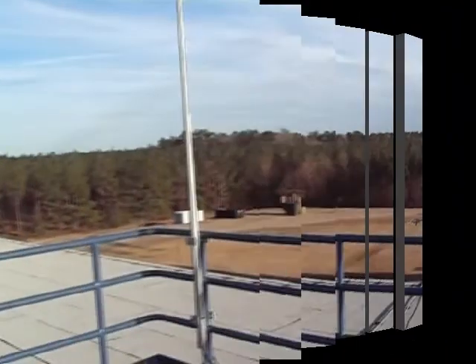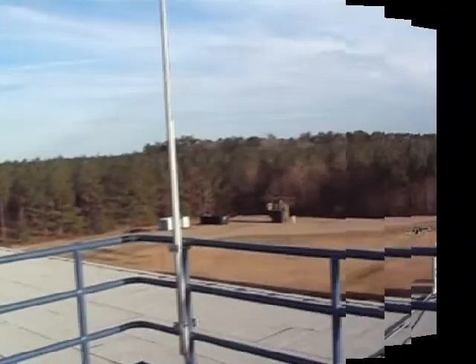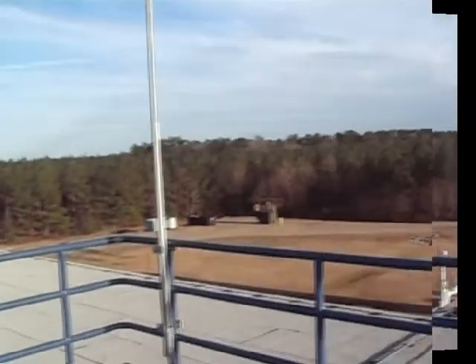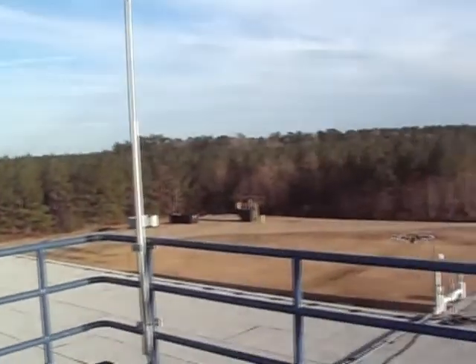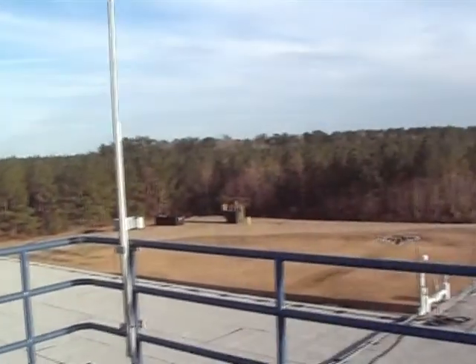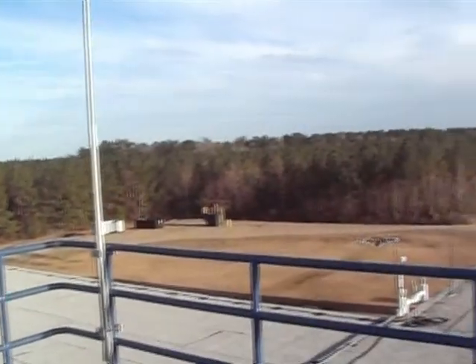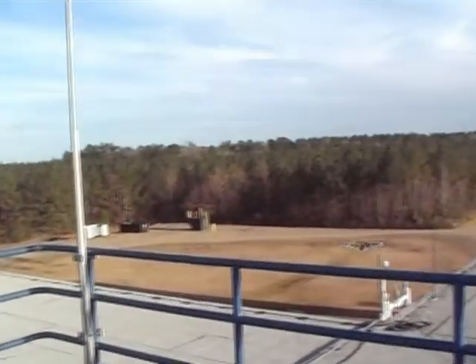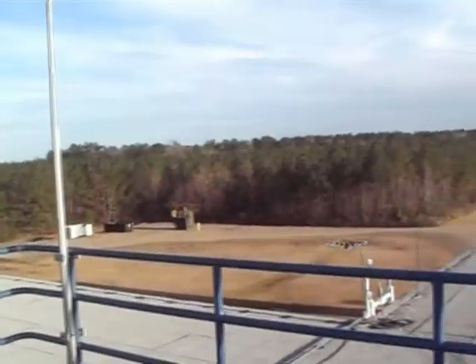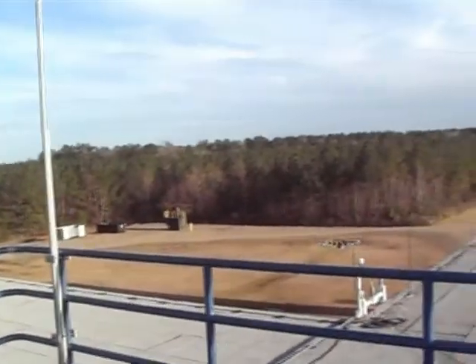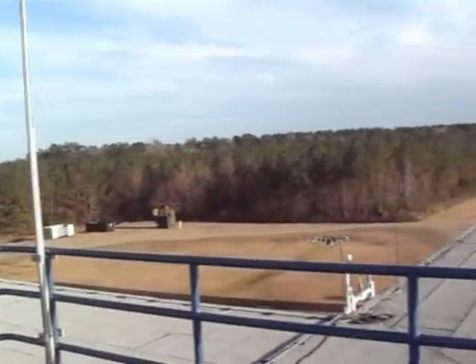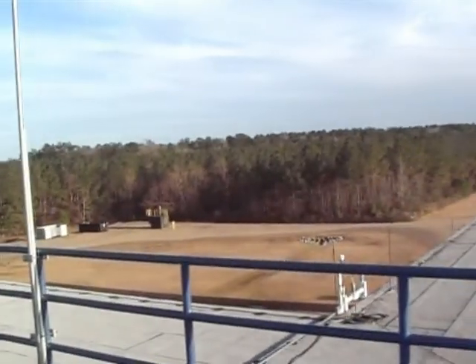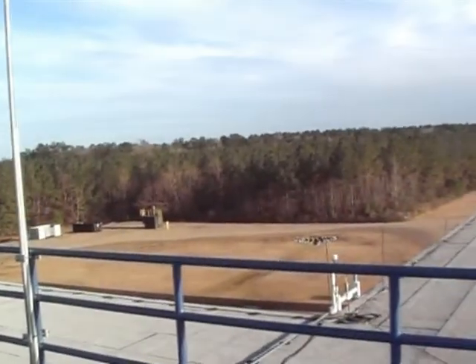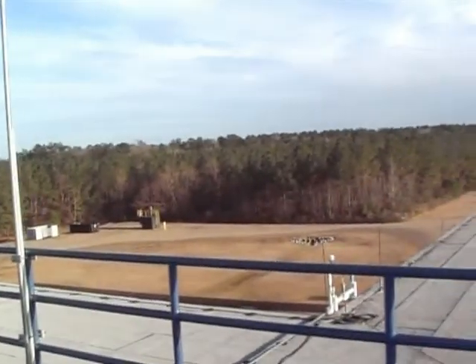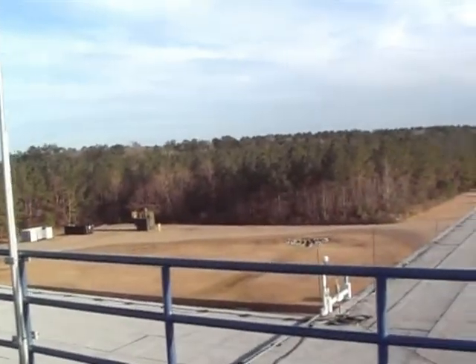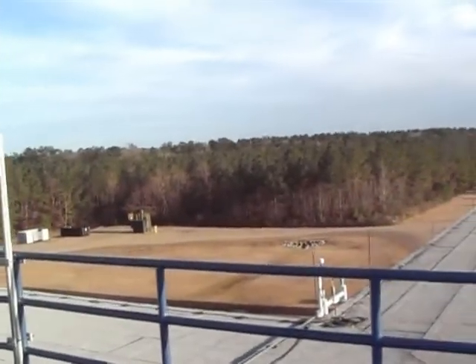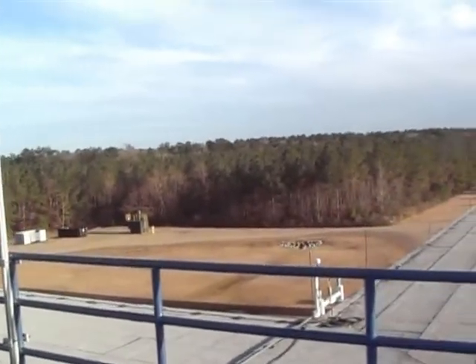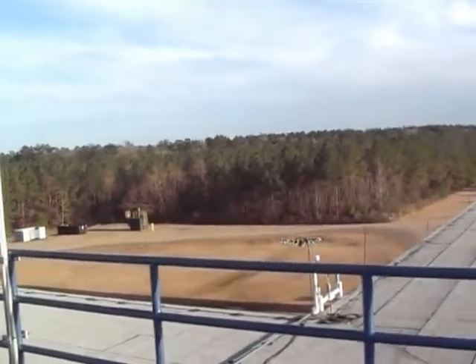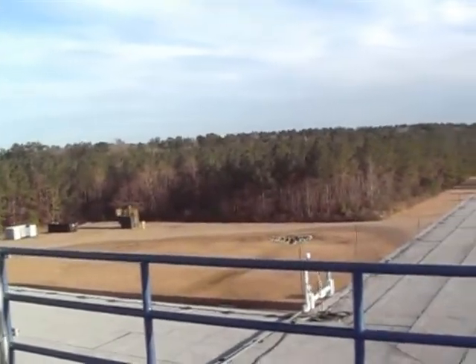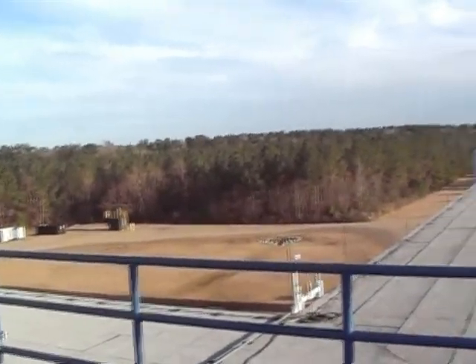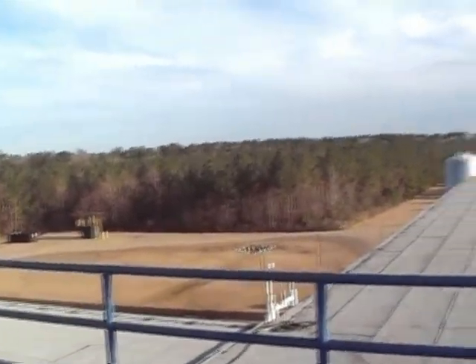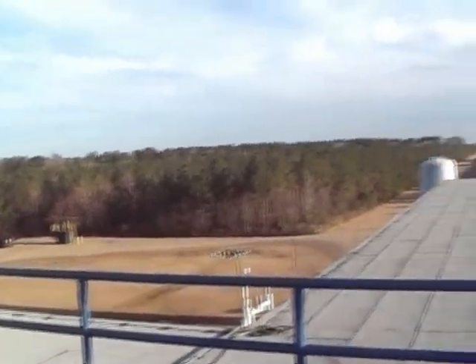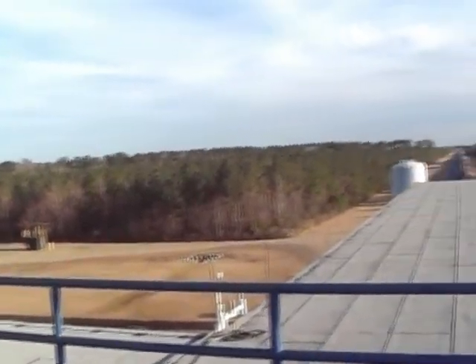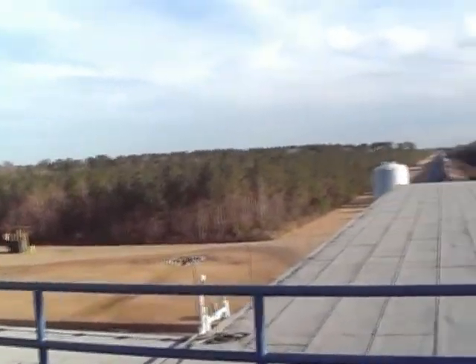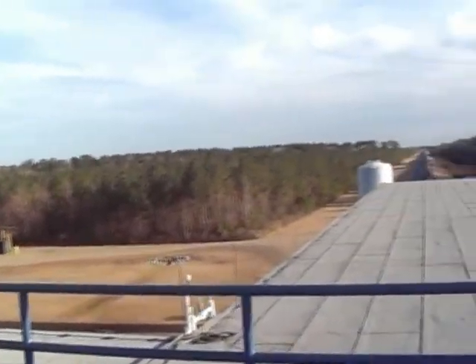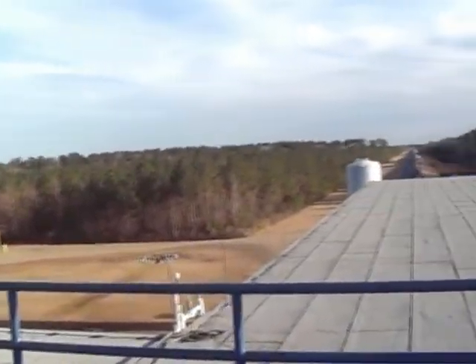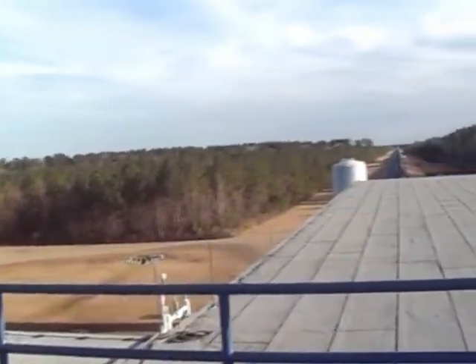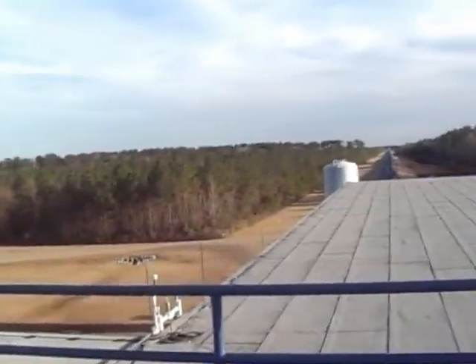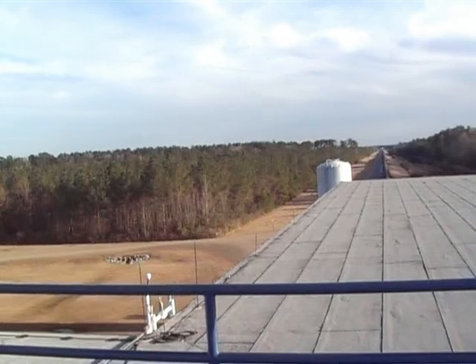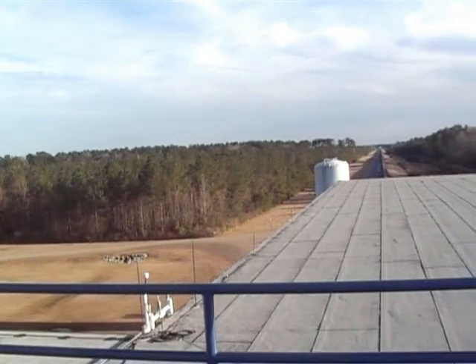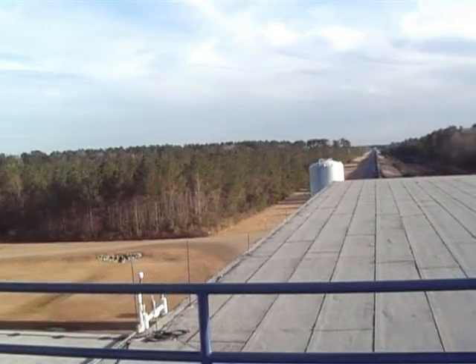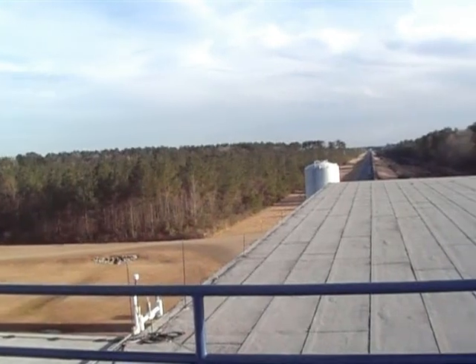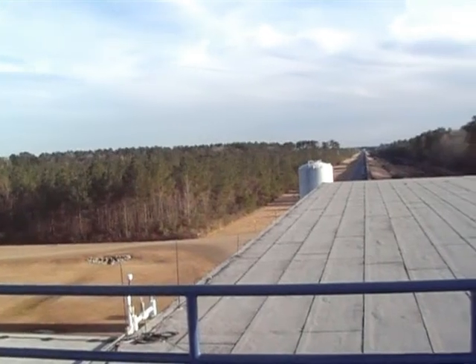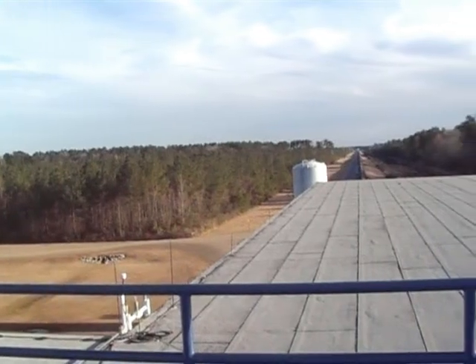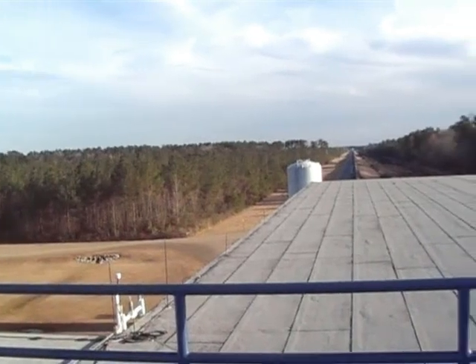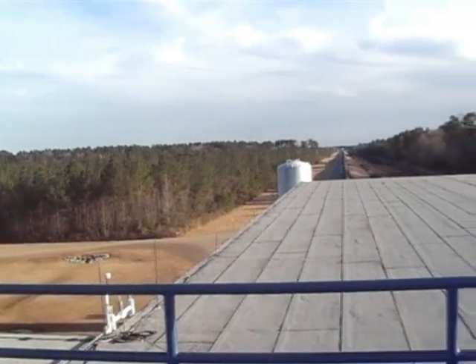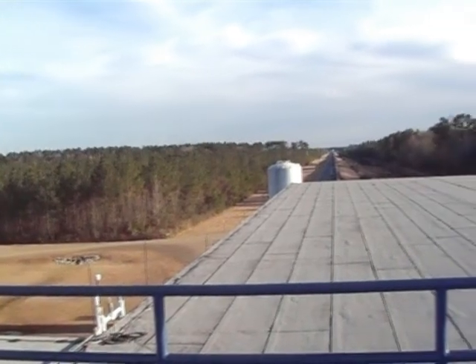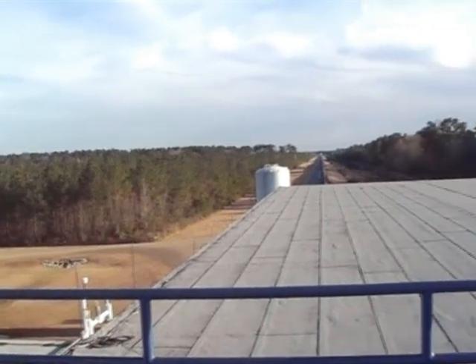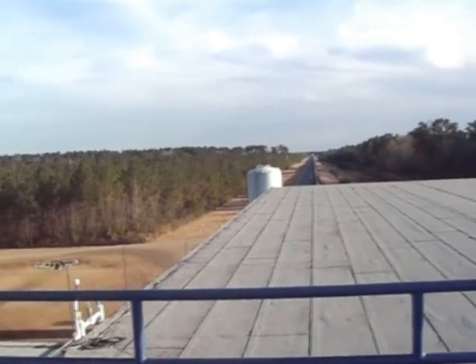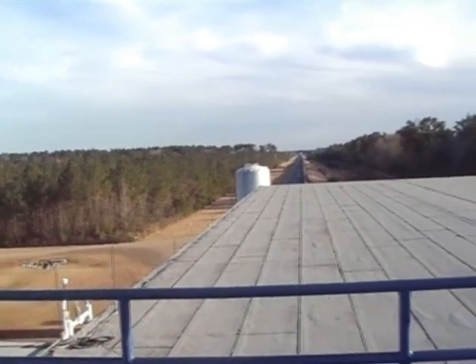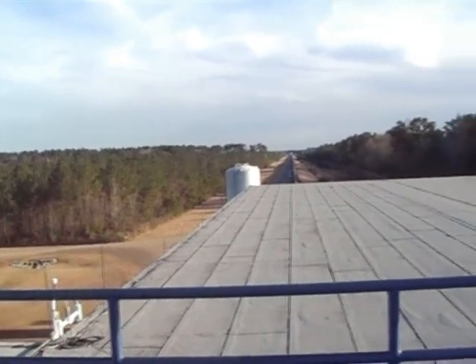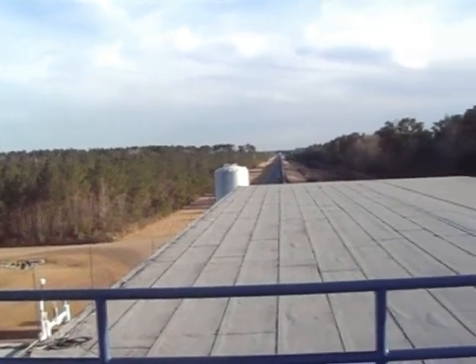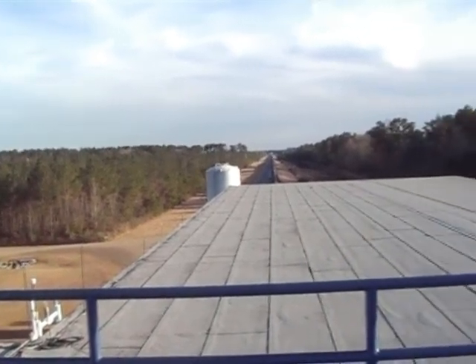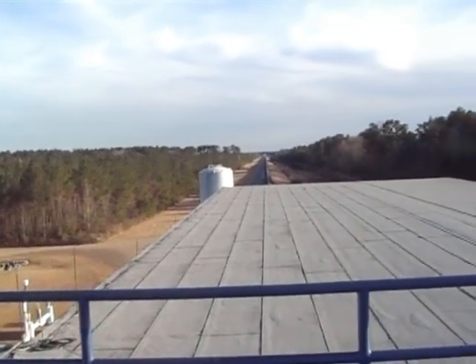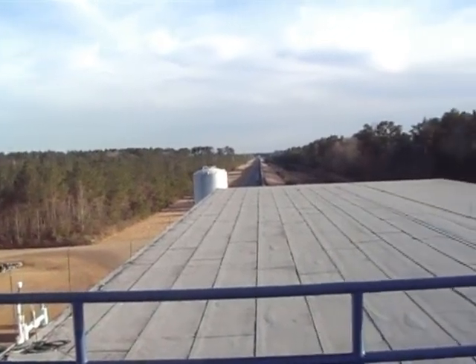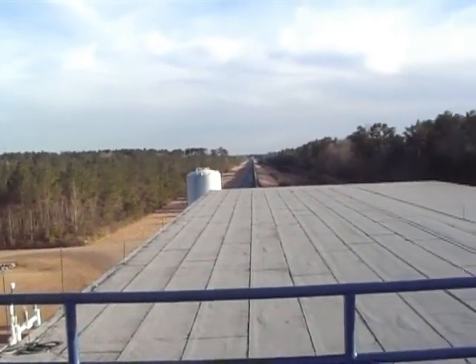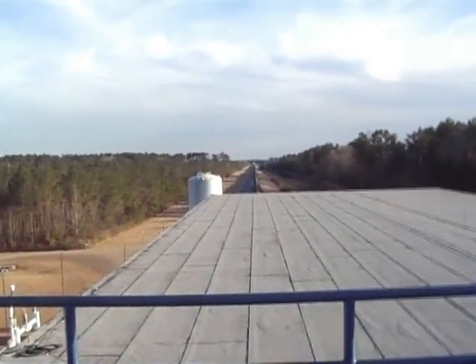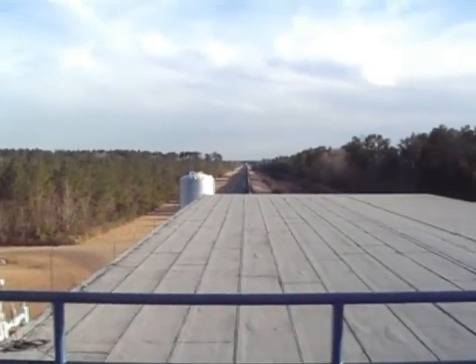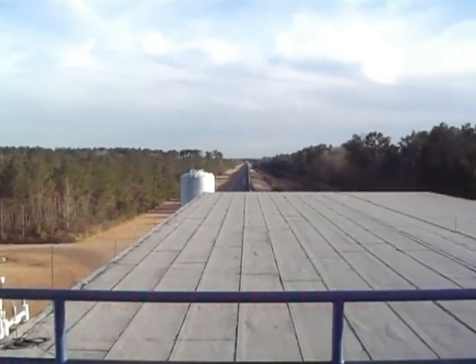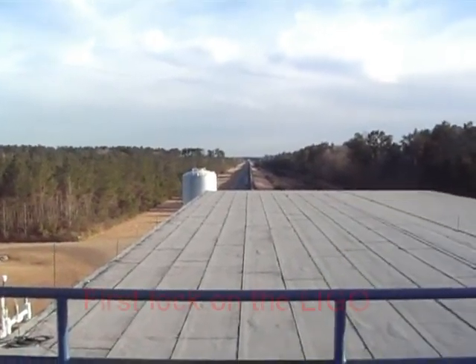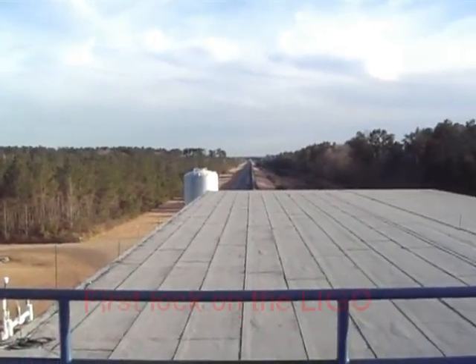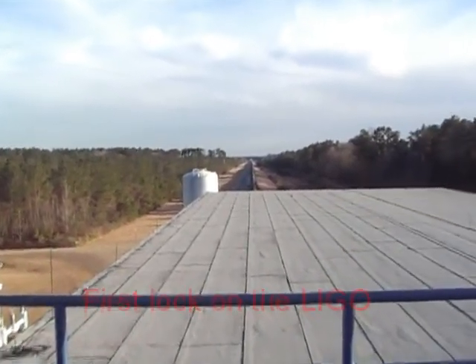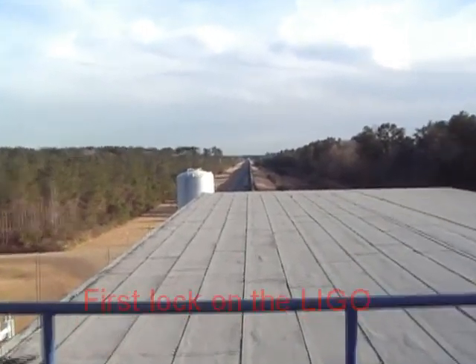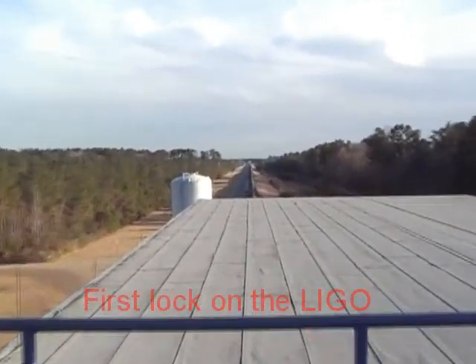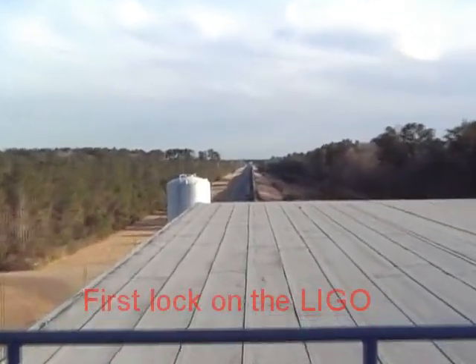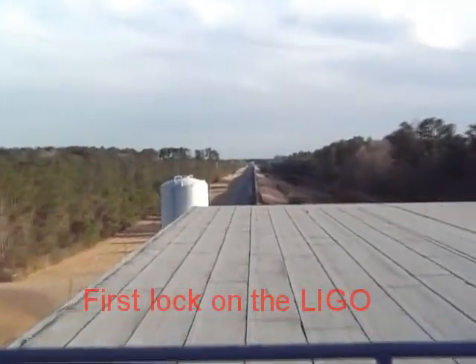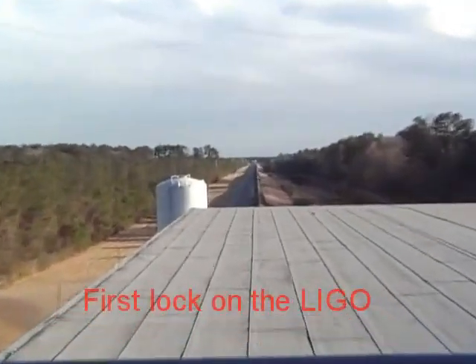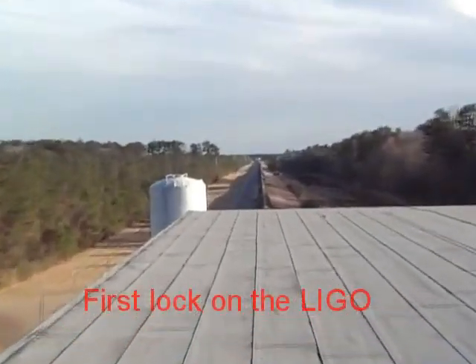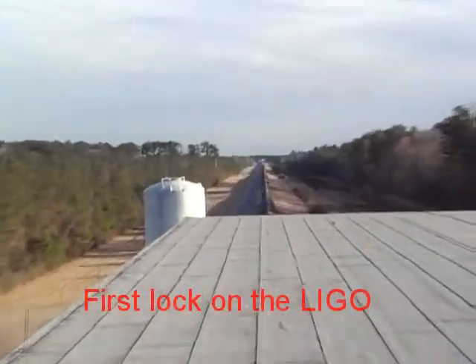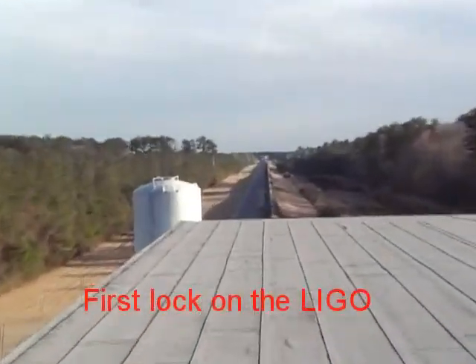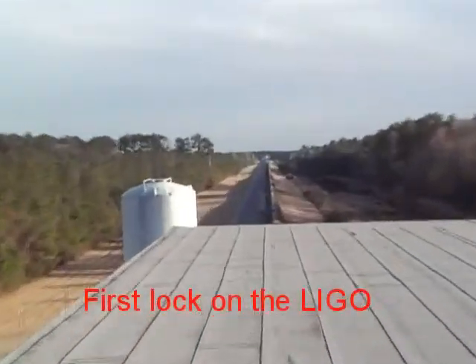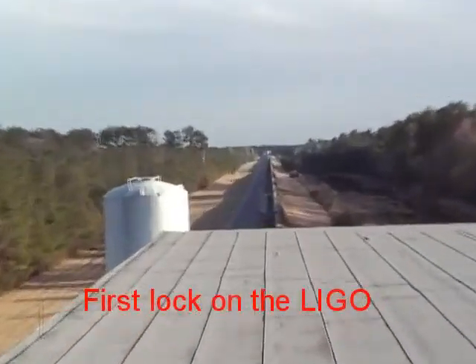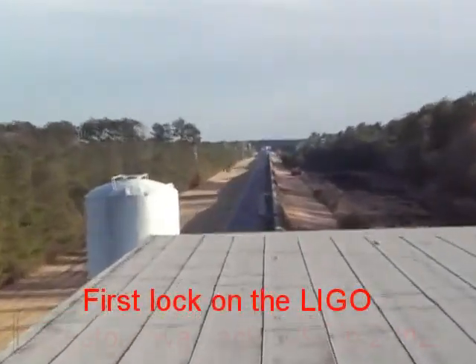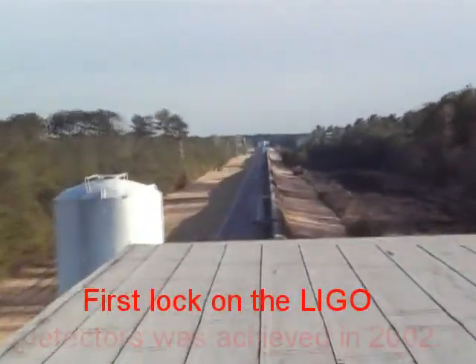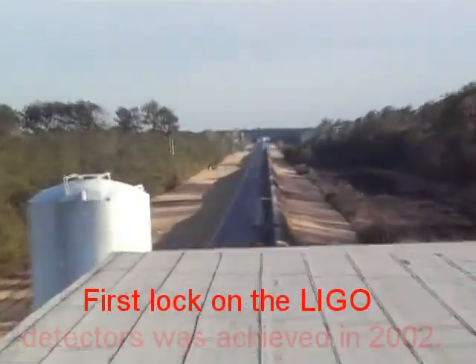We are at the top of LIGO Livingston, Louisiana. There's one of the arms.